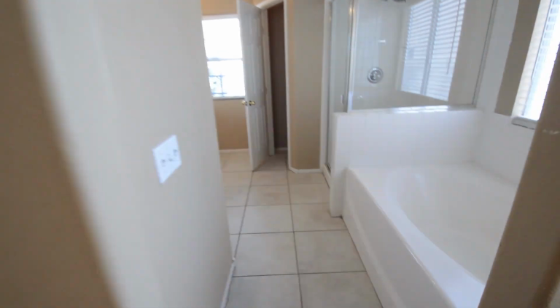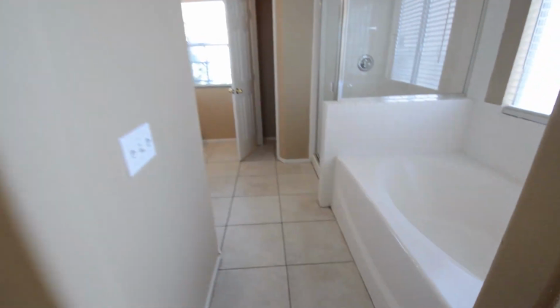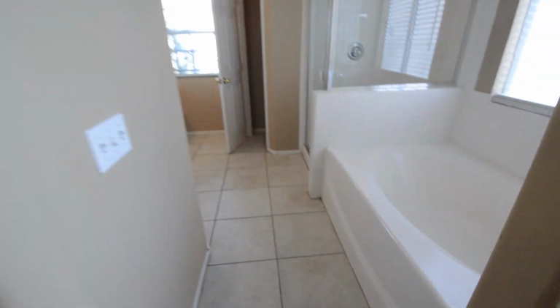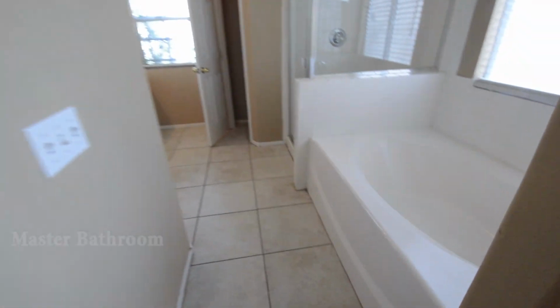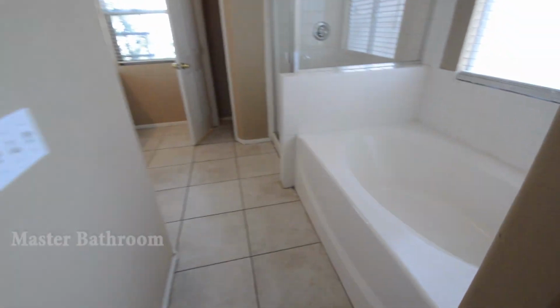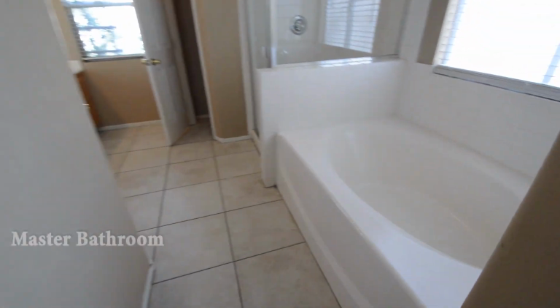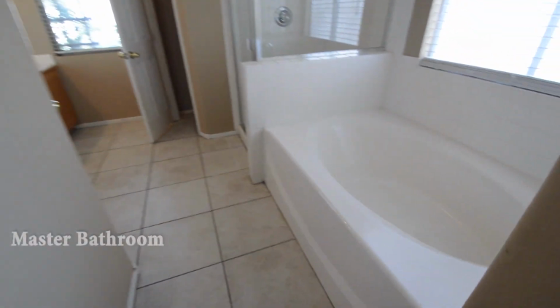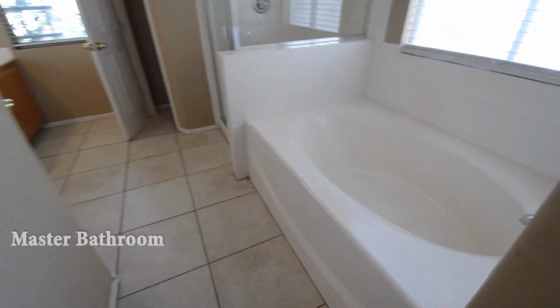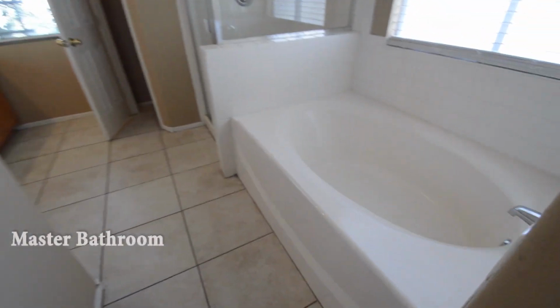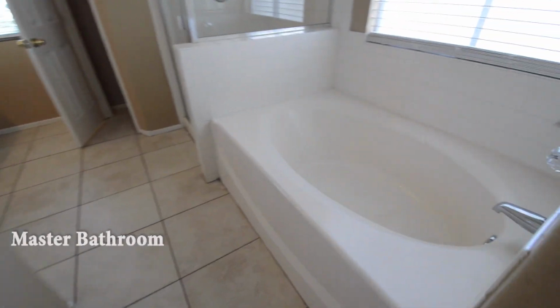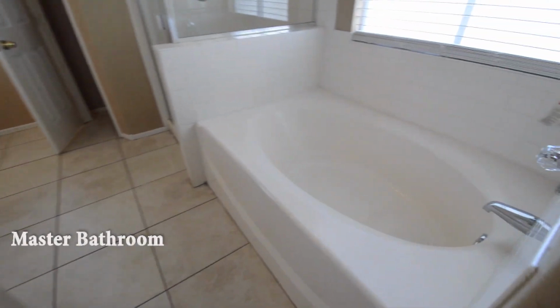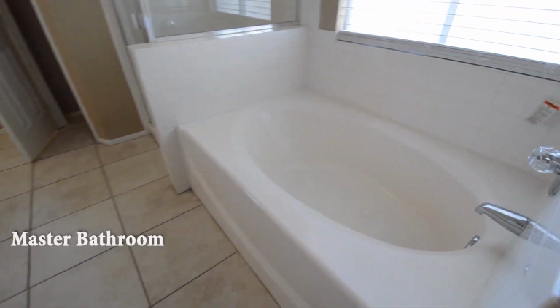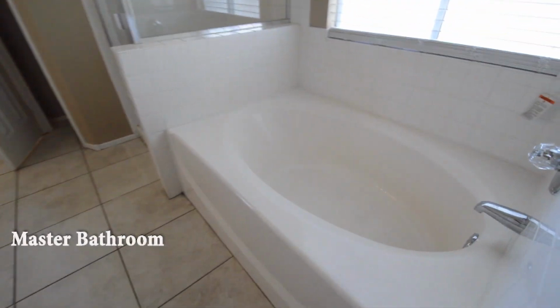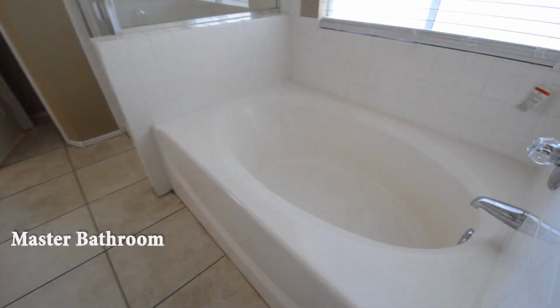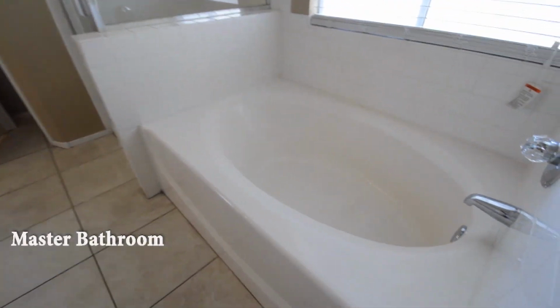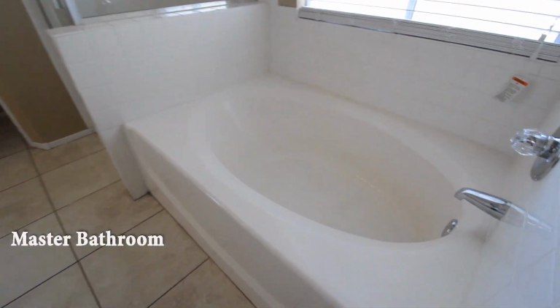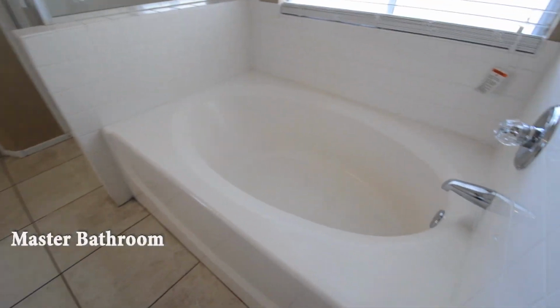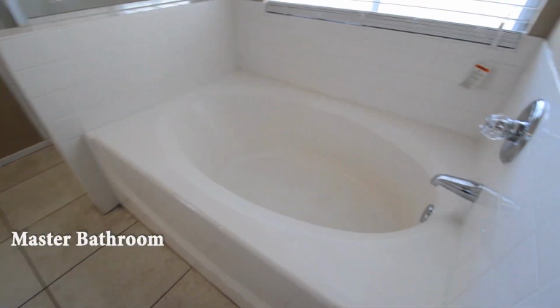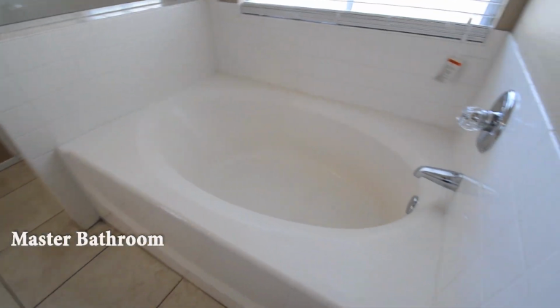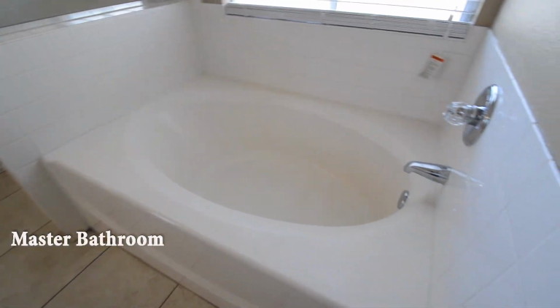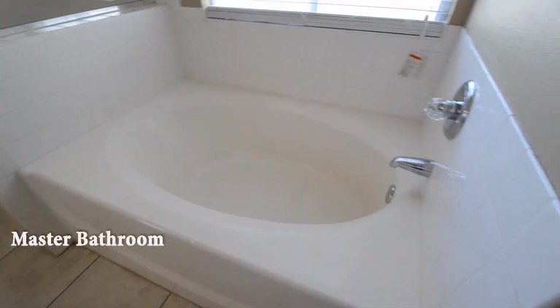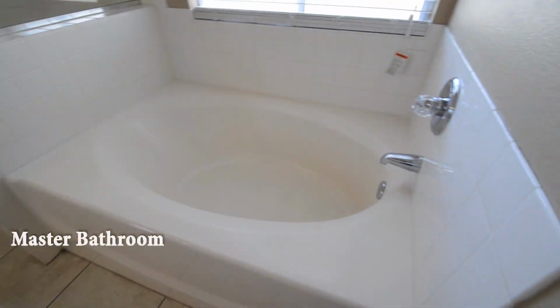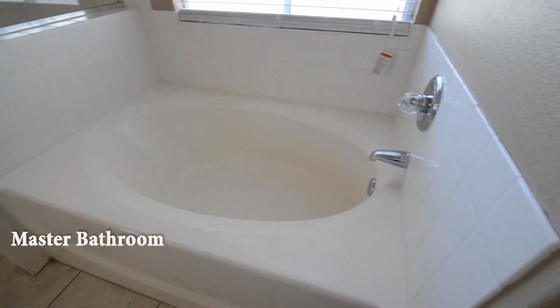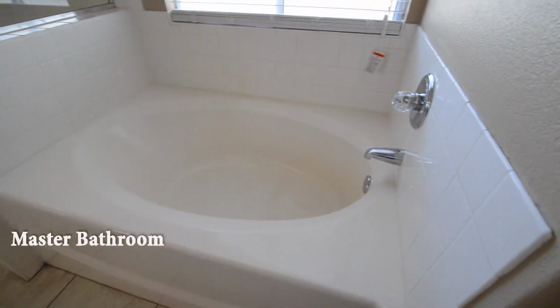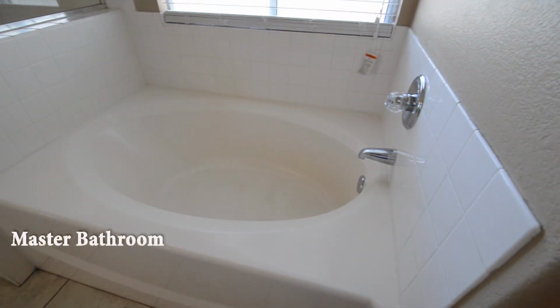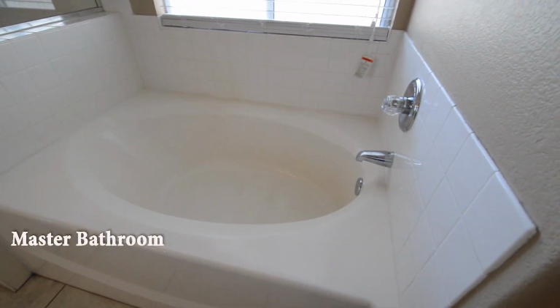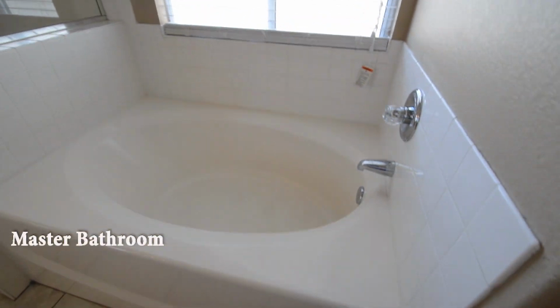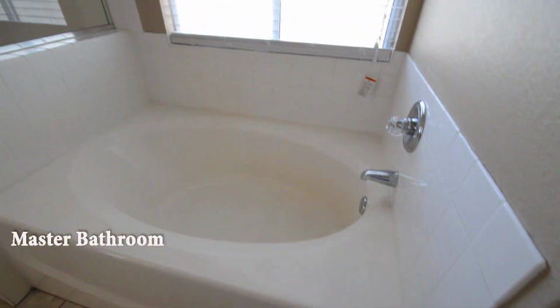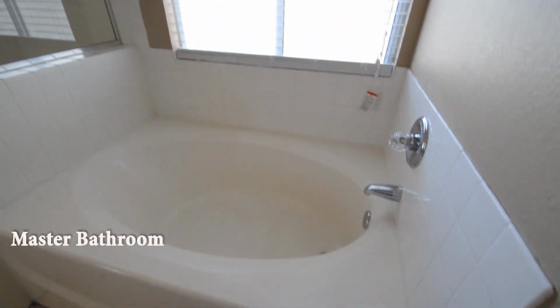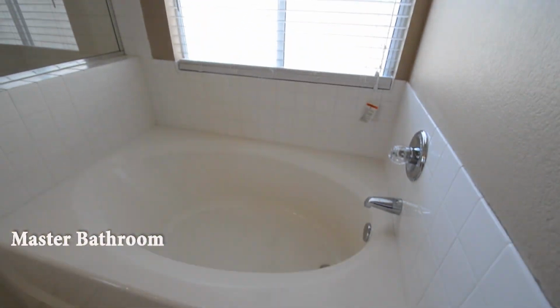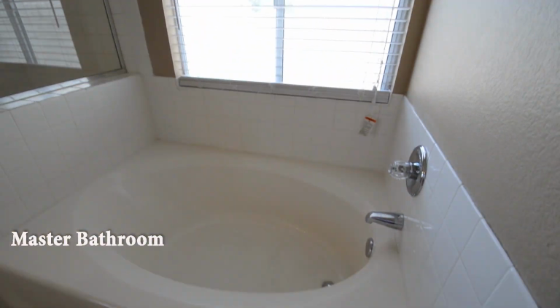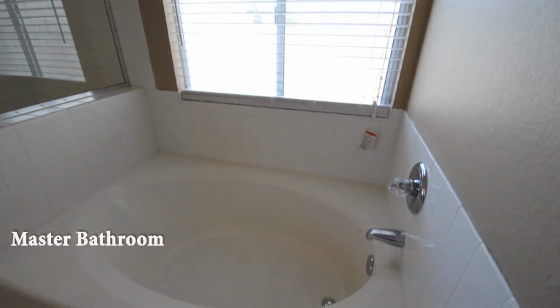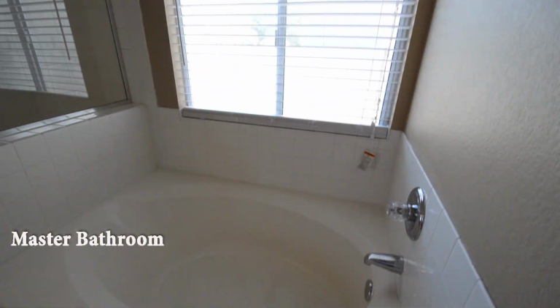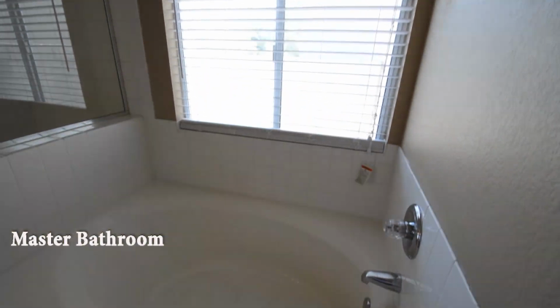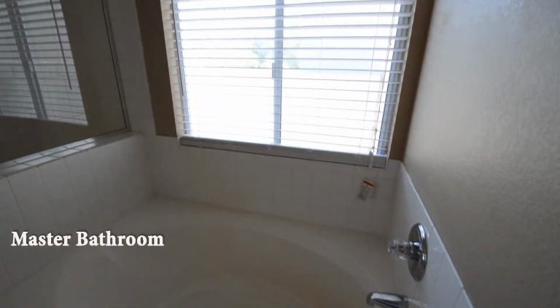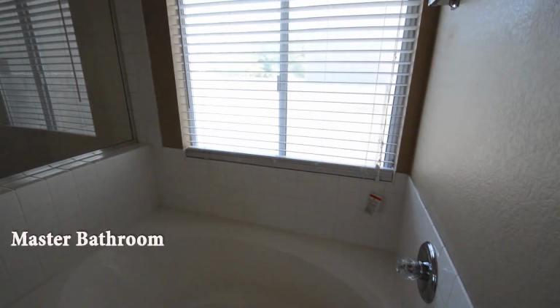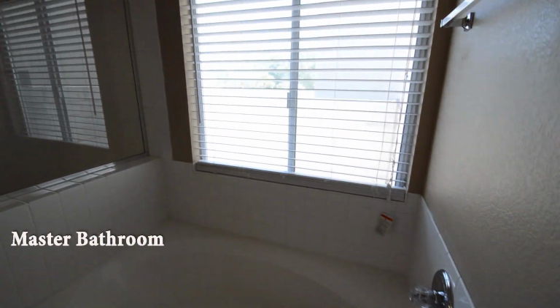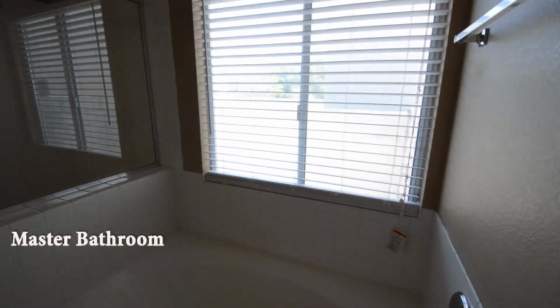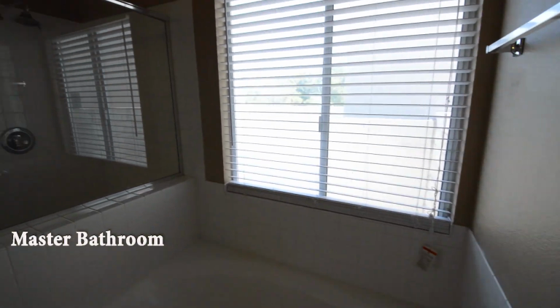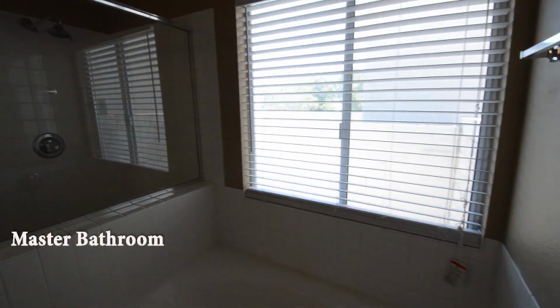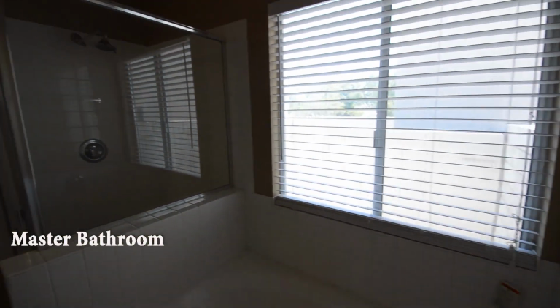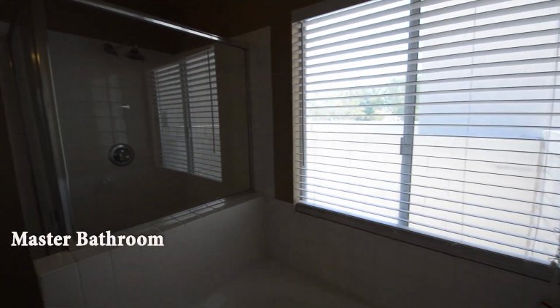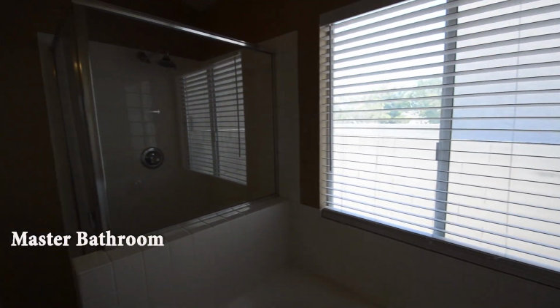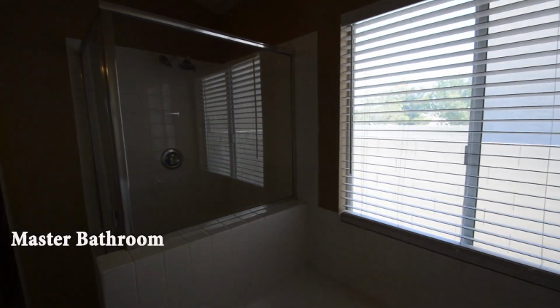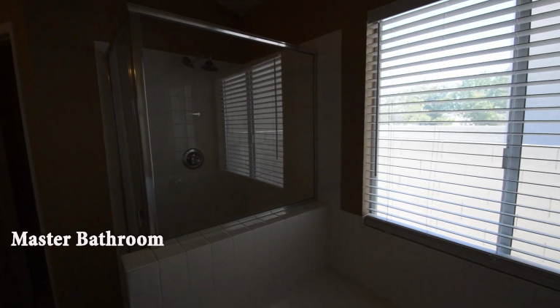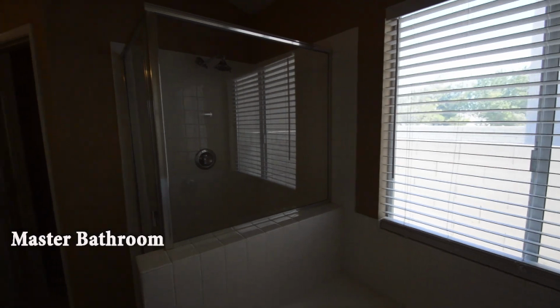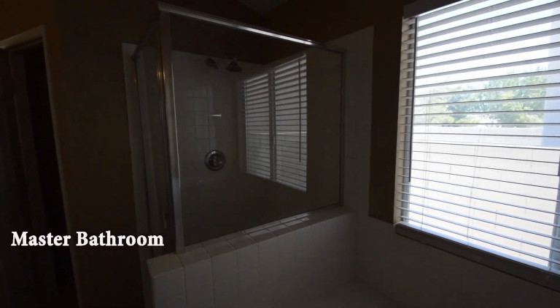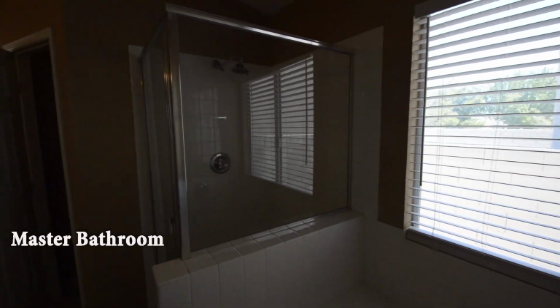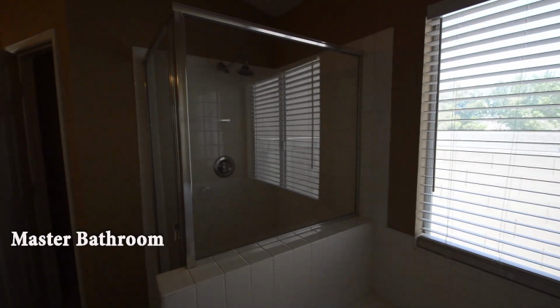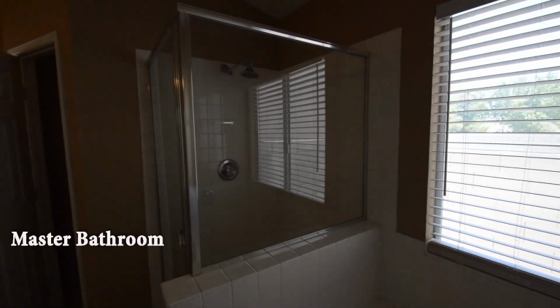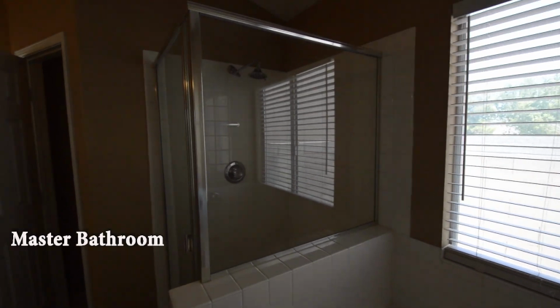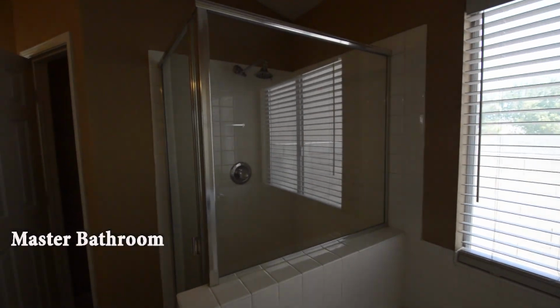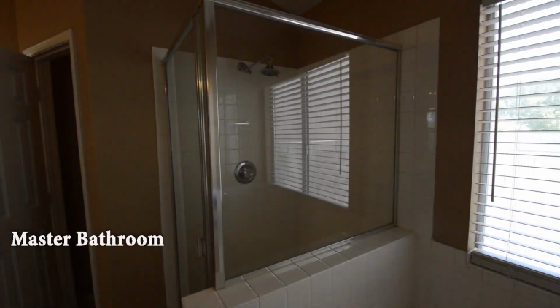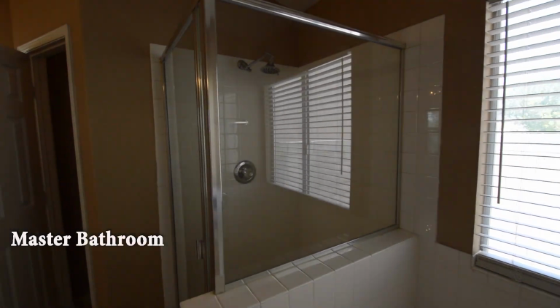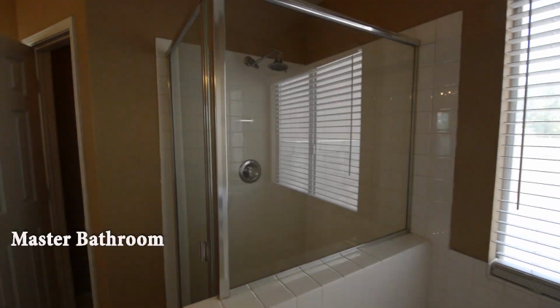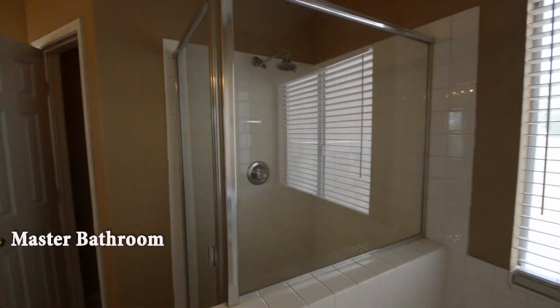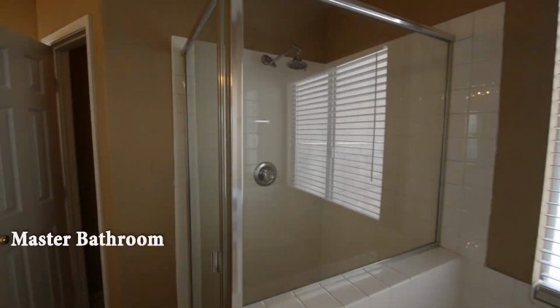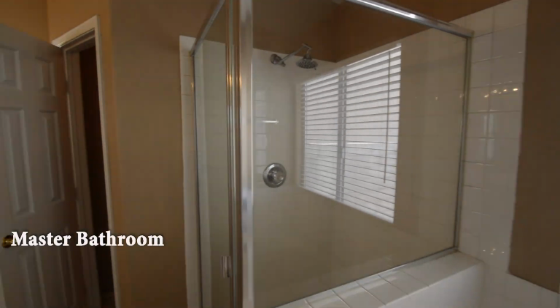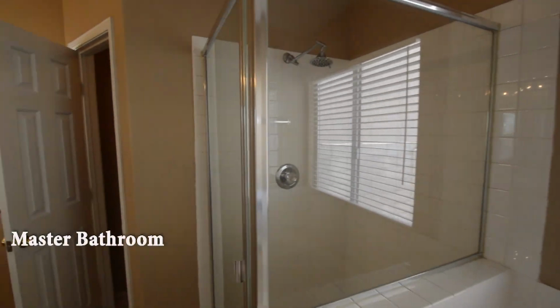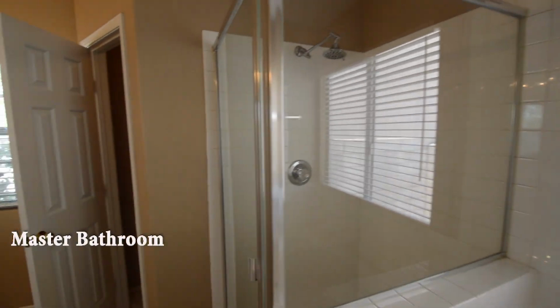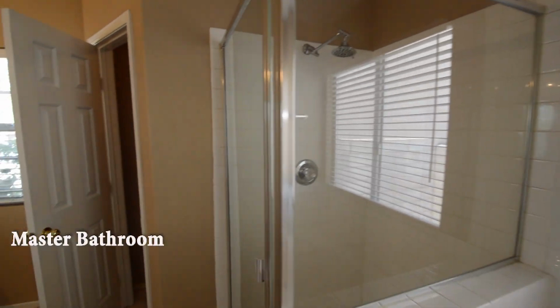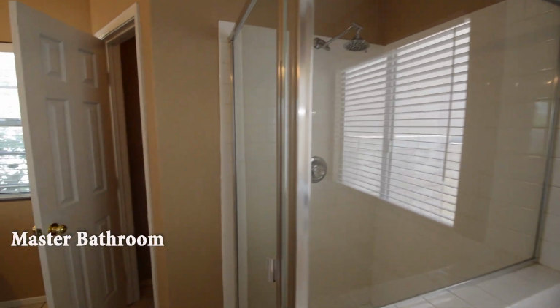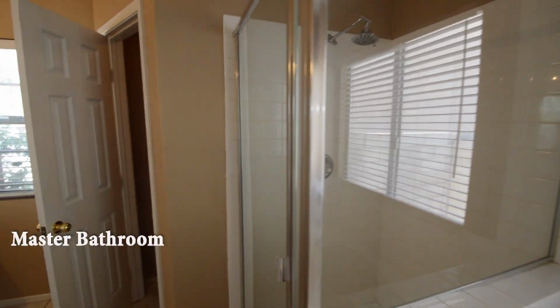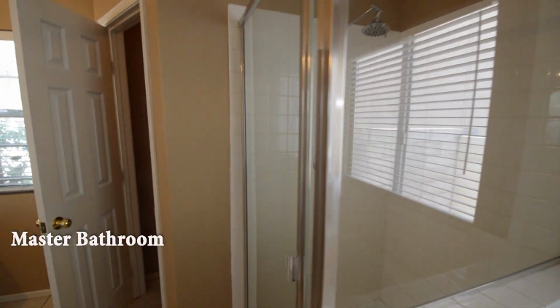The master bathroom has a tile floor, walk-in closet, separate tub, shower, double sink vanity, and a water closet.